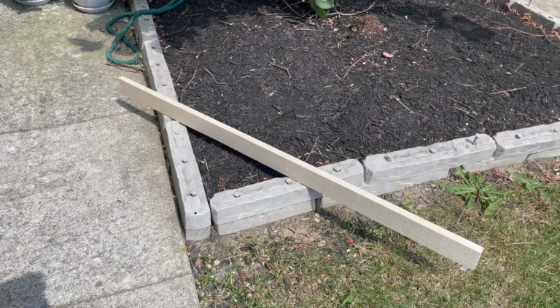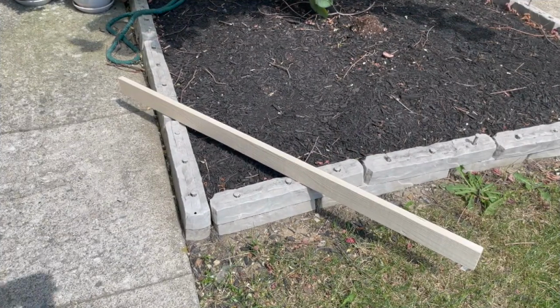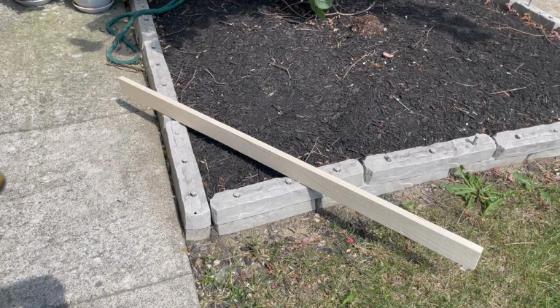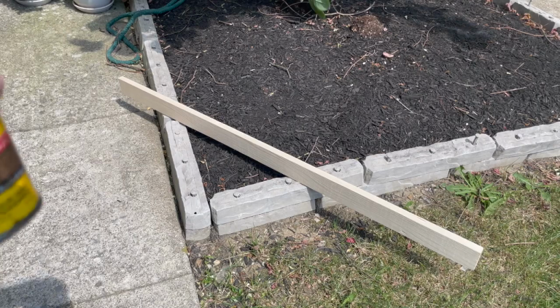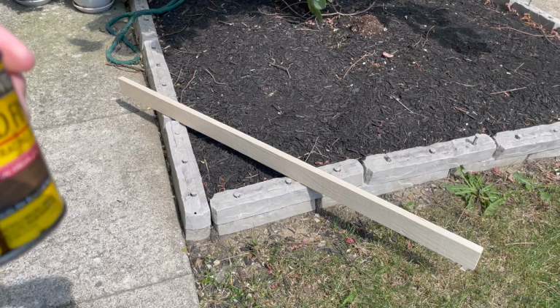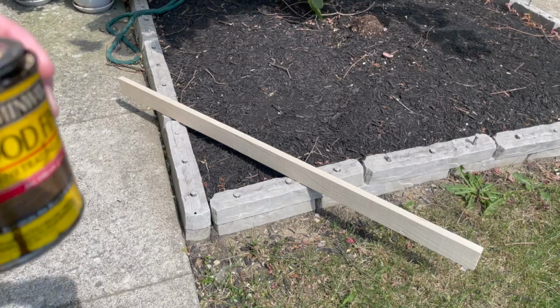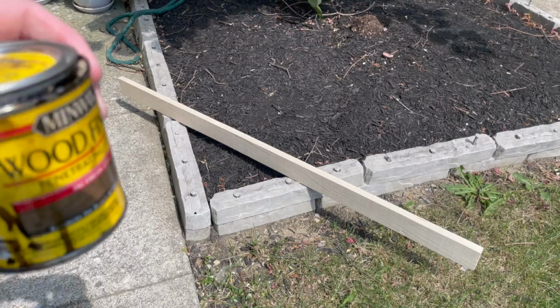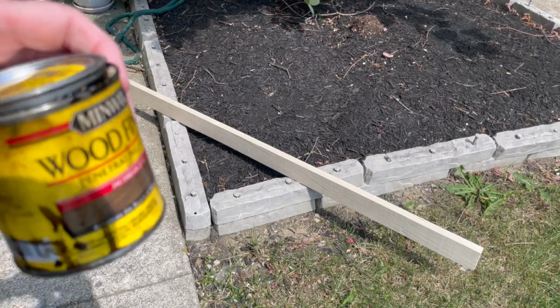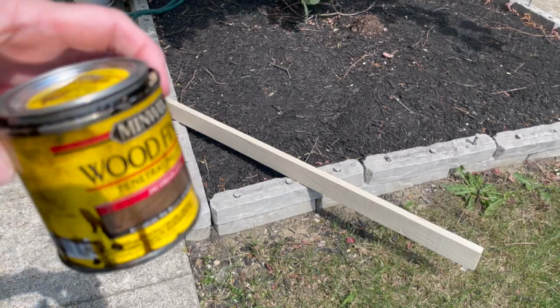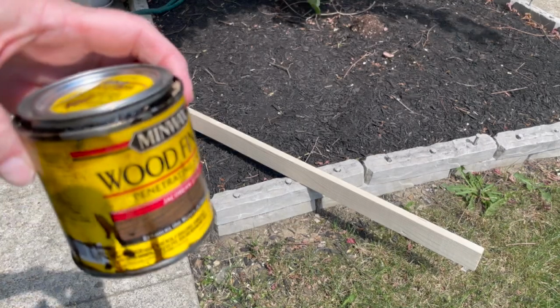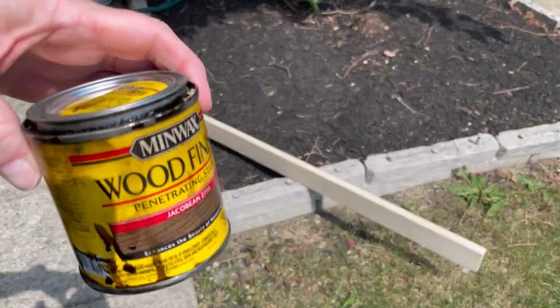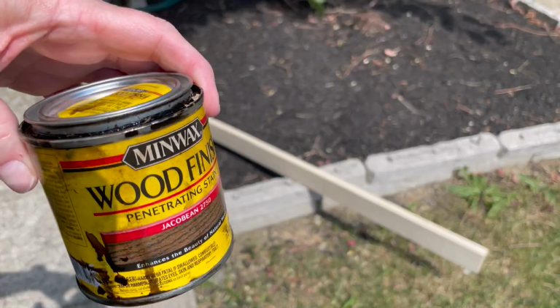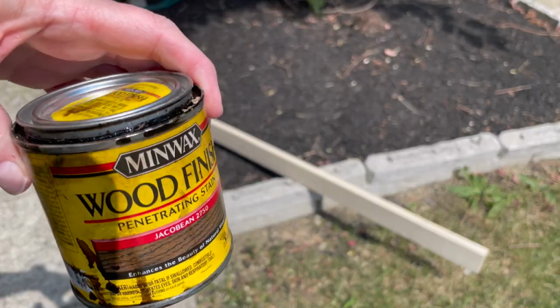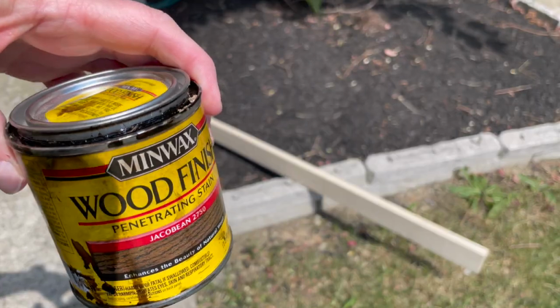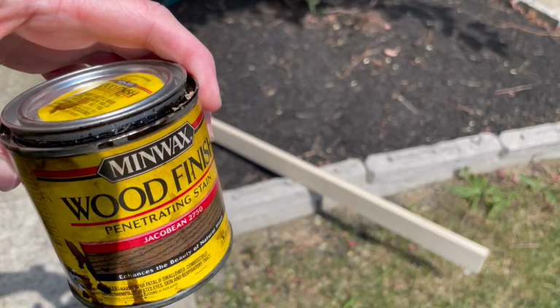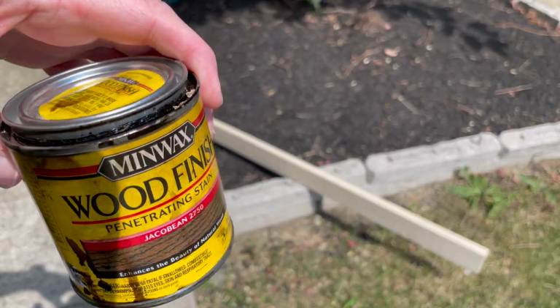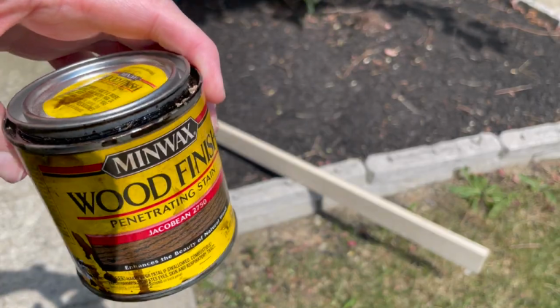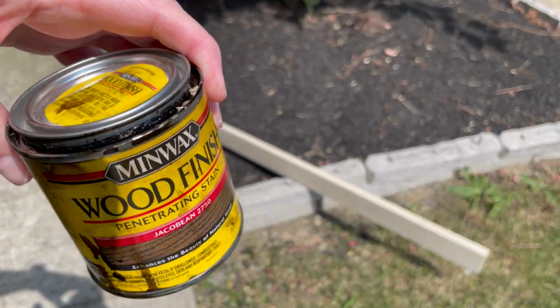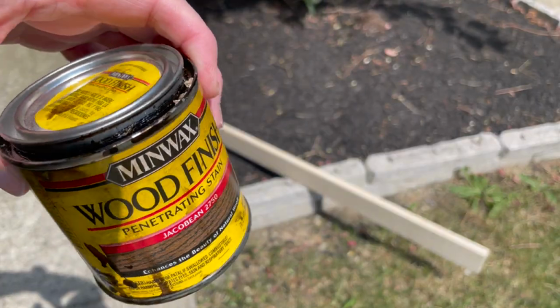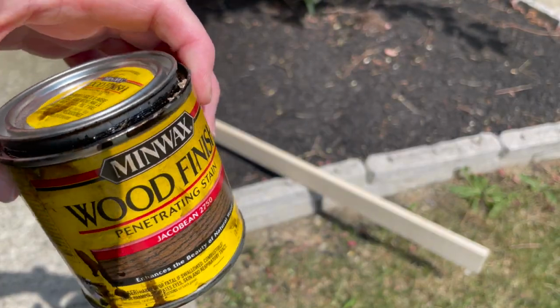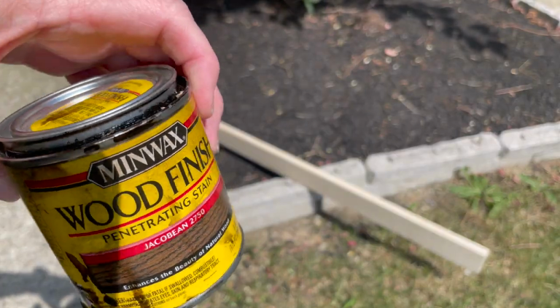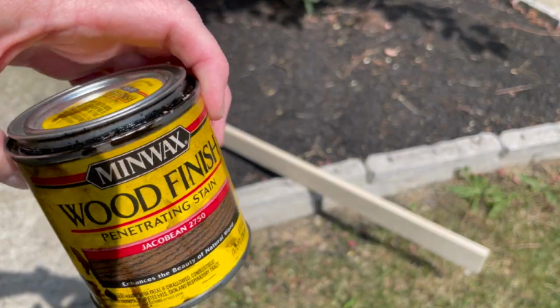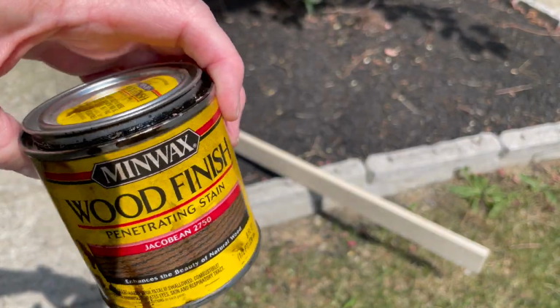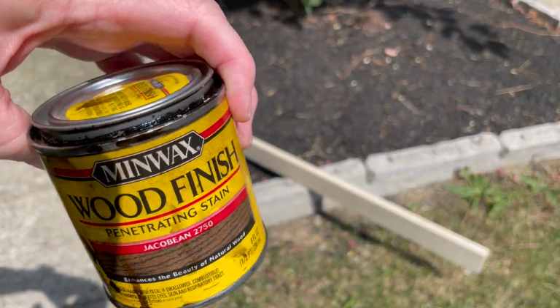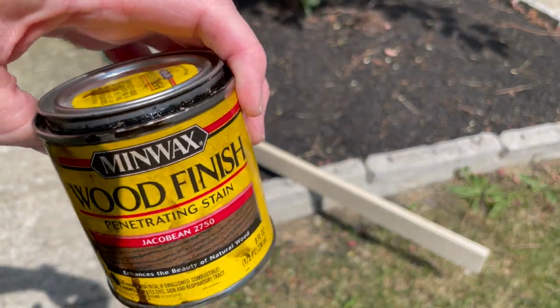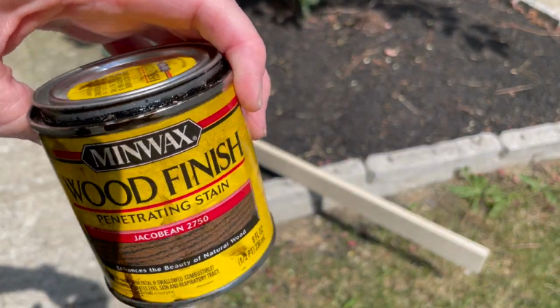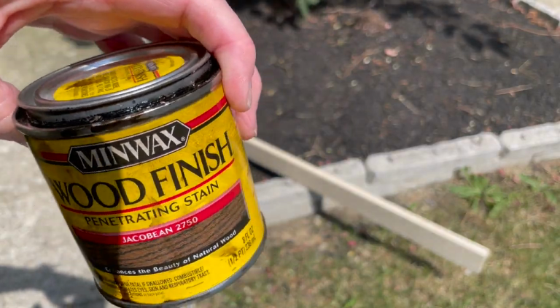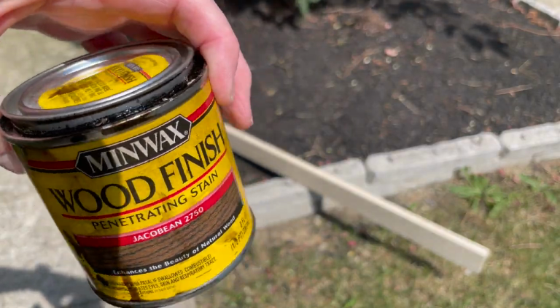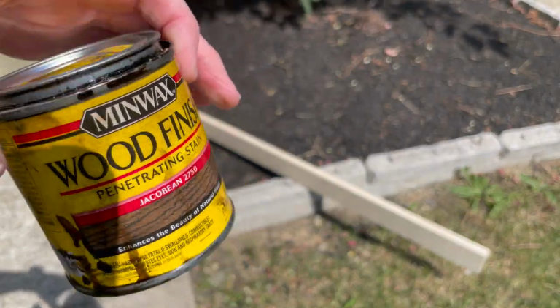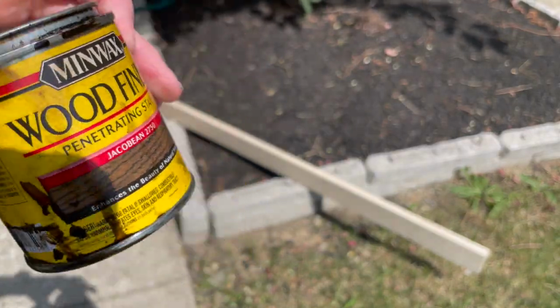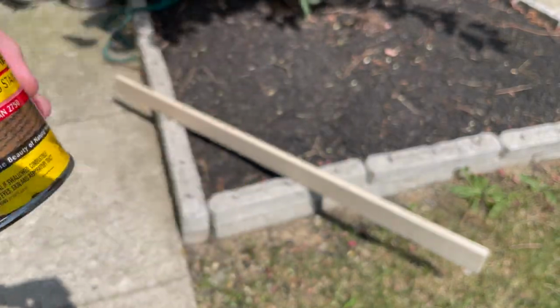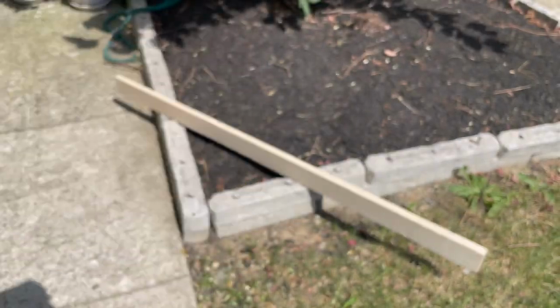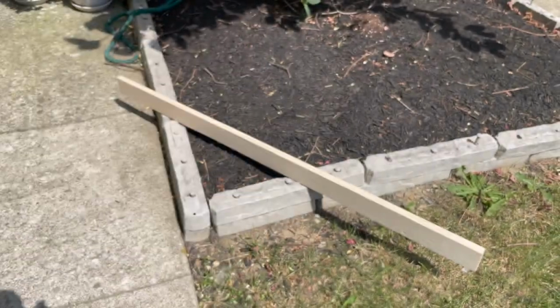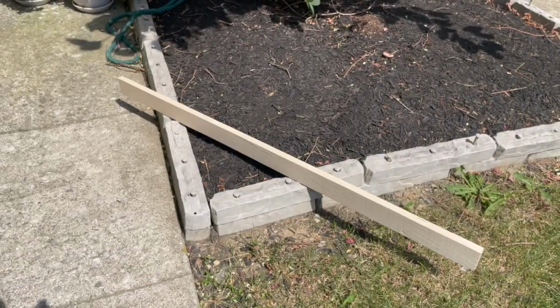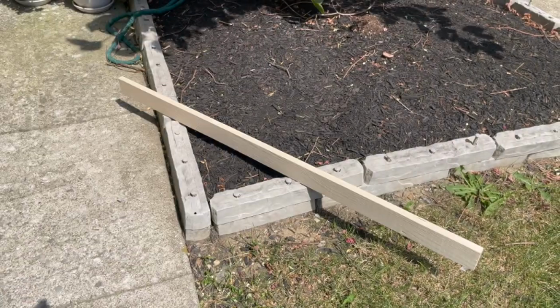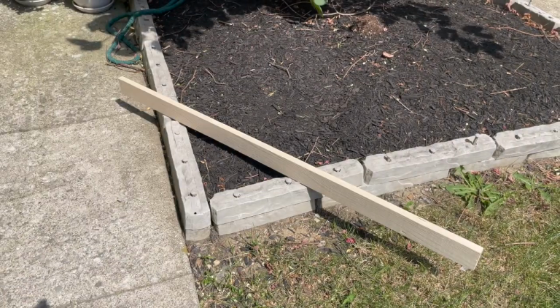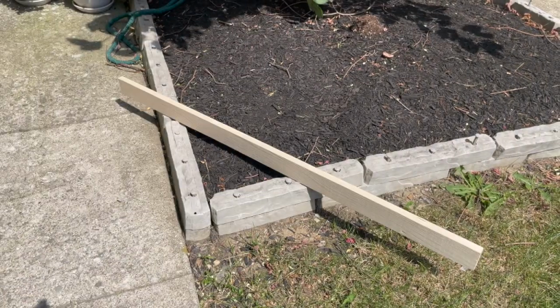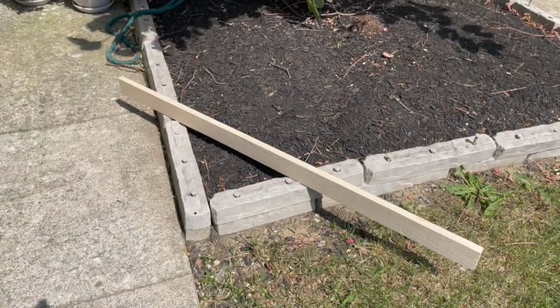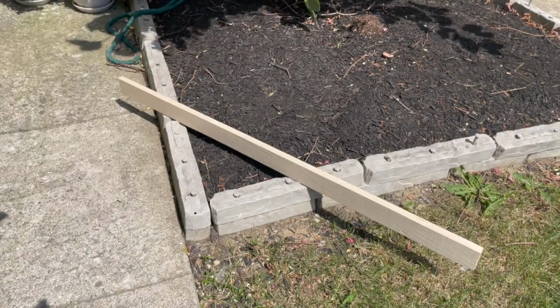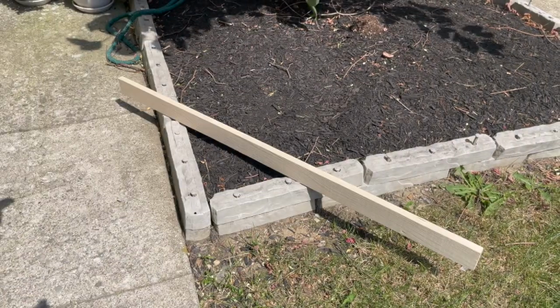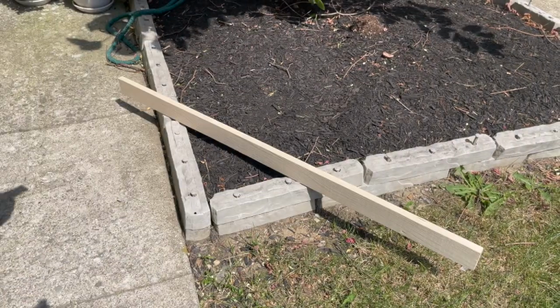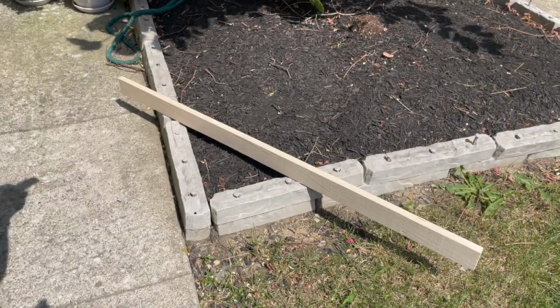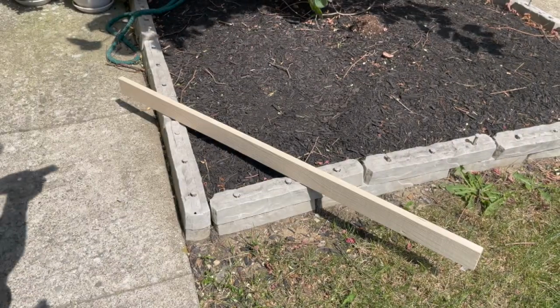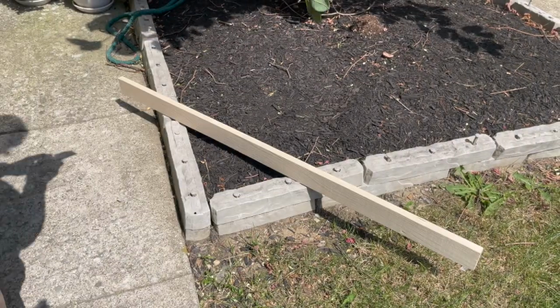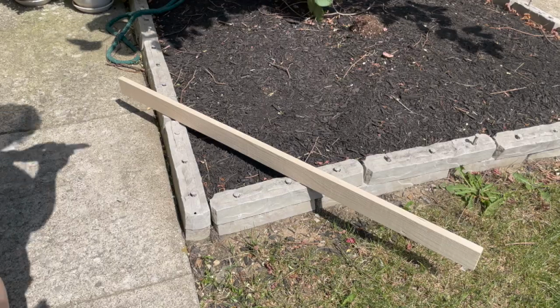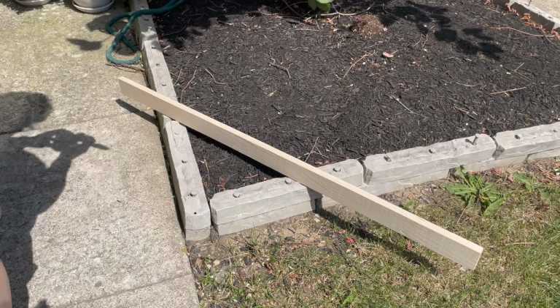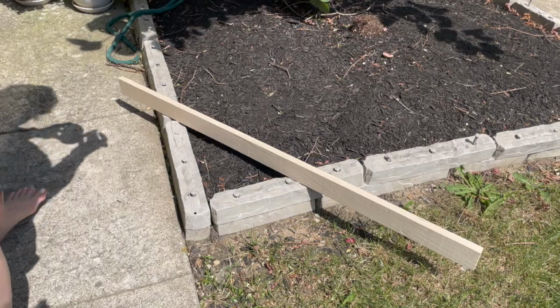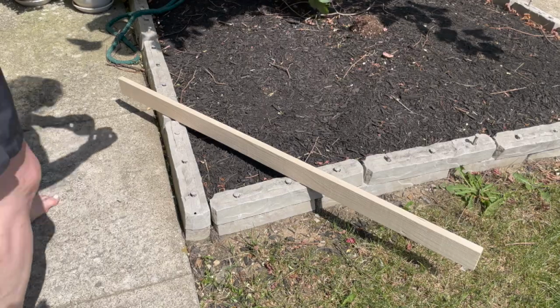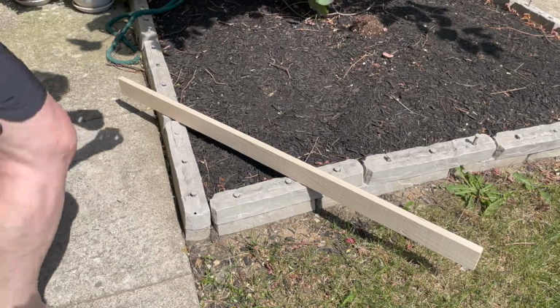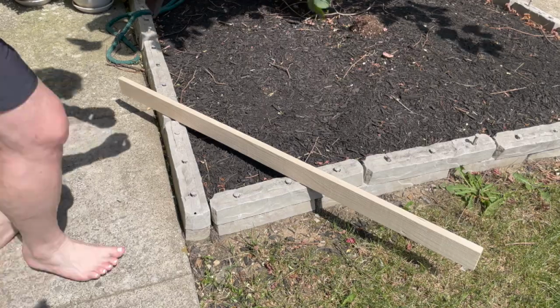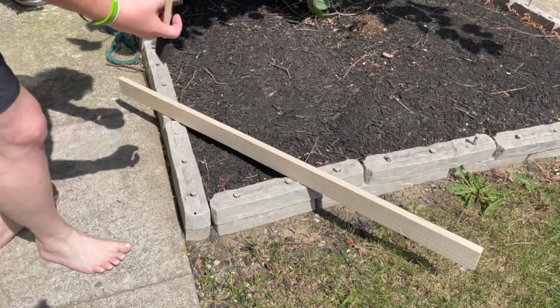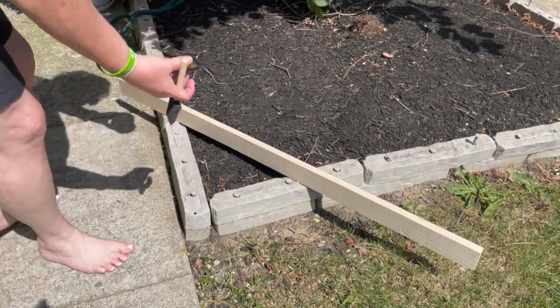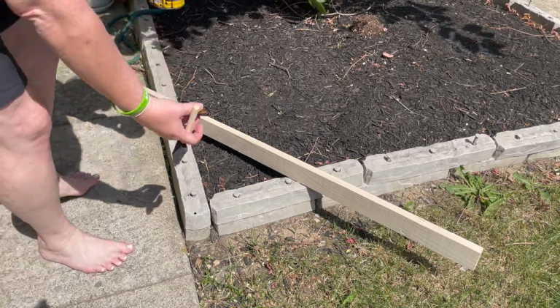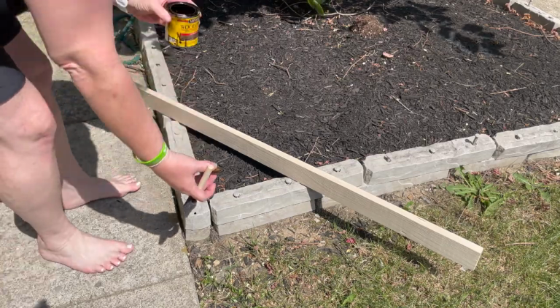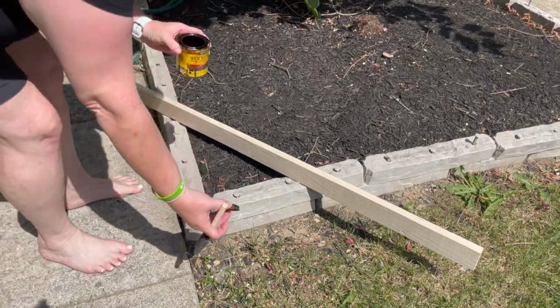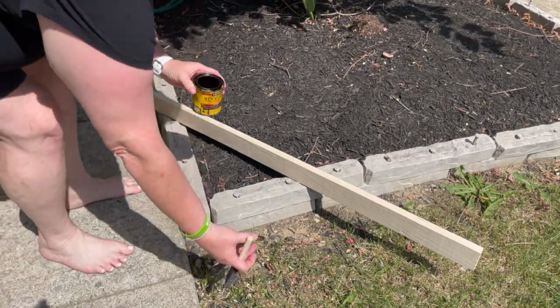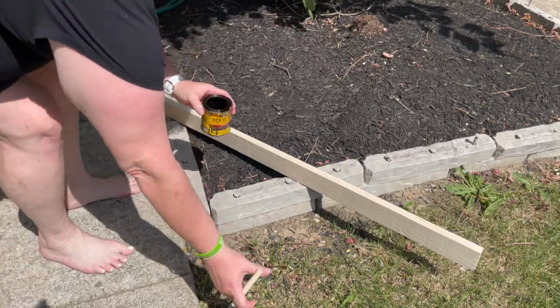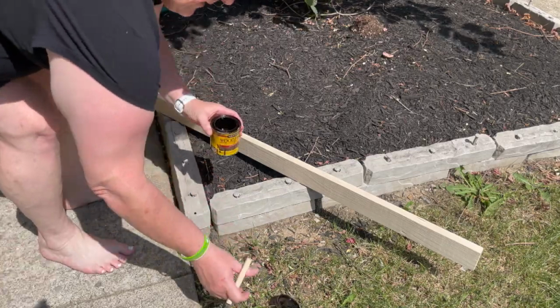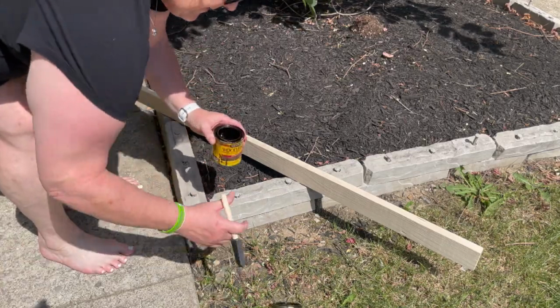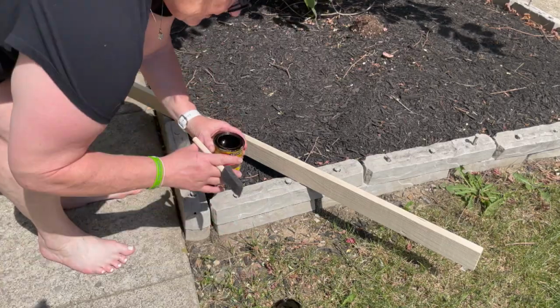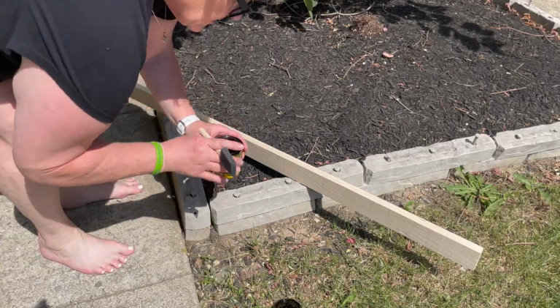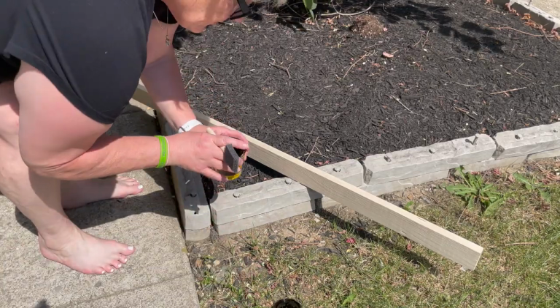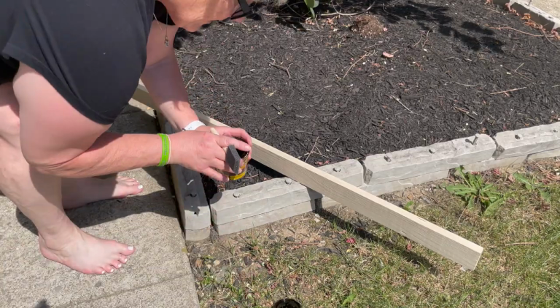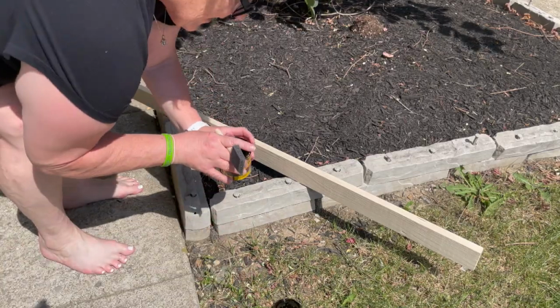What I'm using here is Jacobean wood stain. It'll probably take the last of what I have, and that's okay.